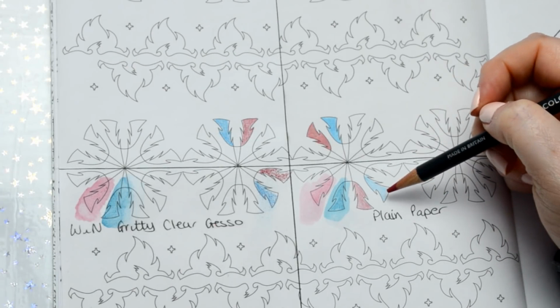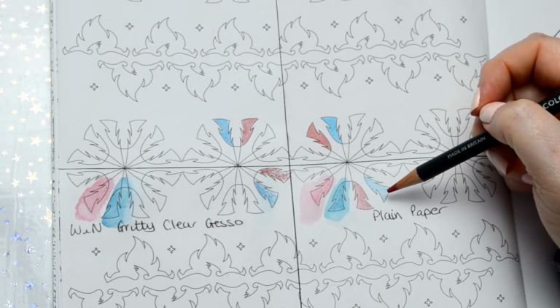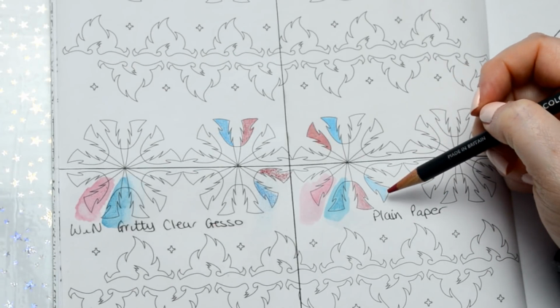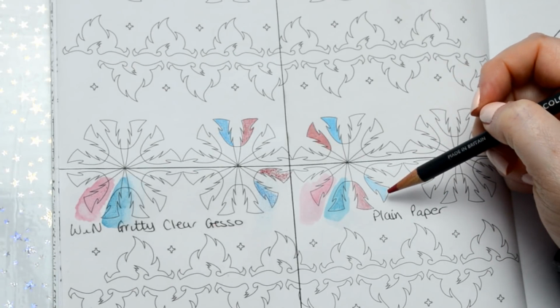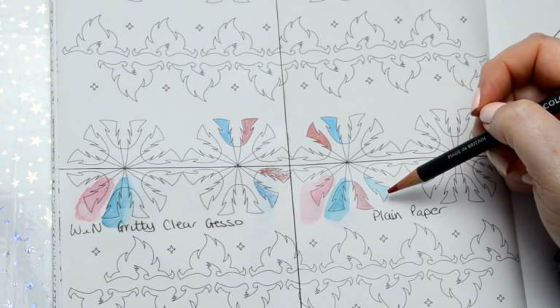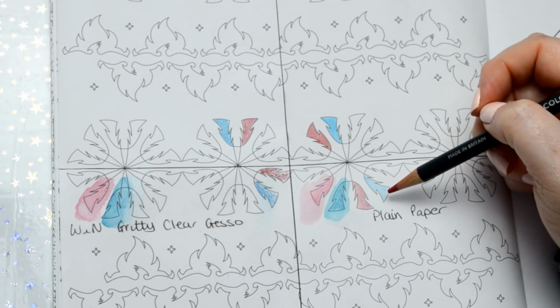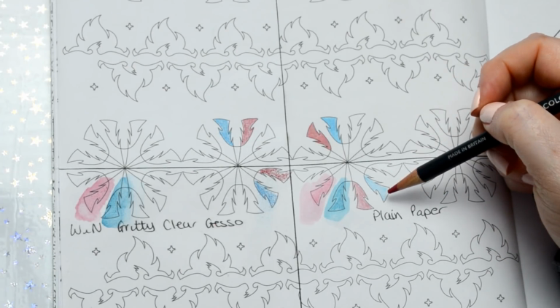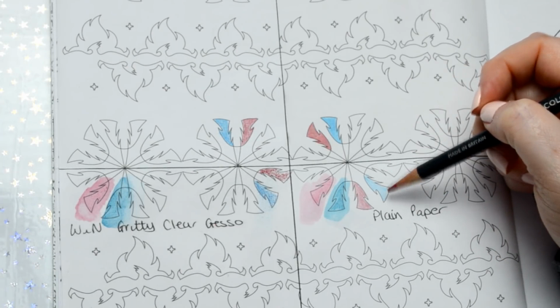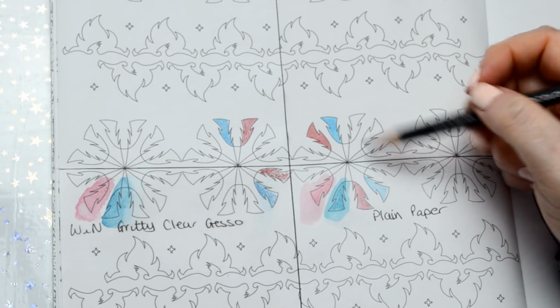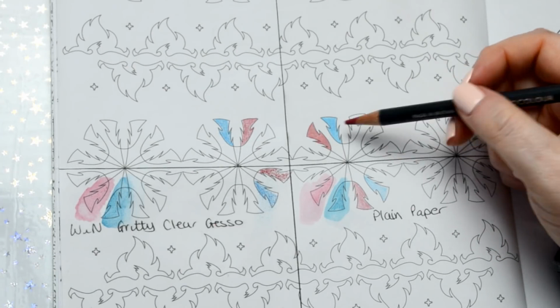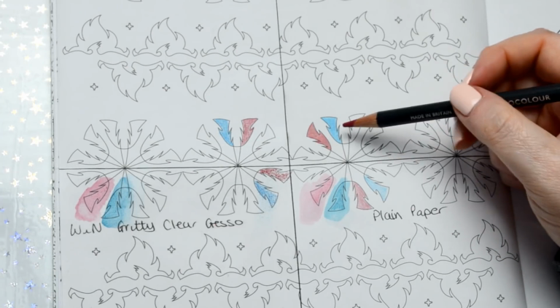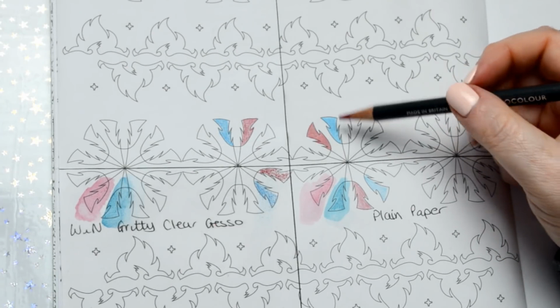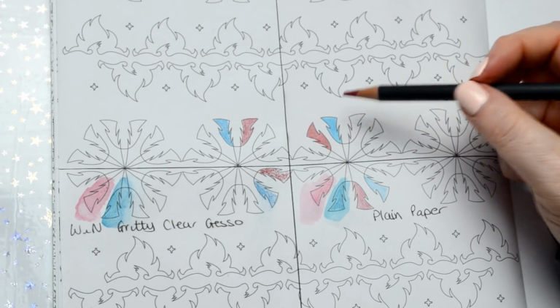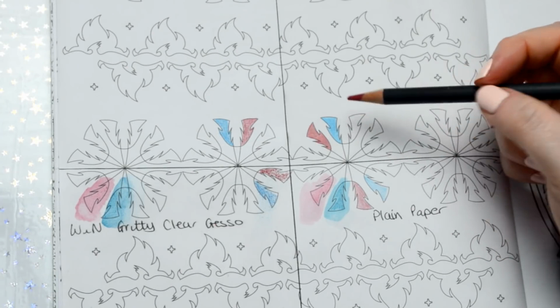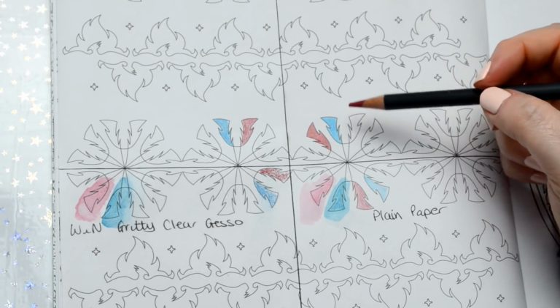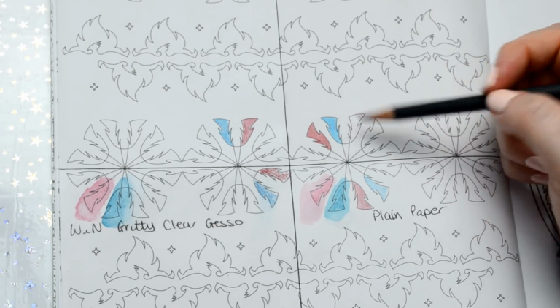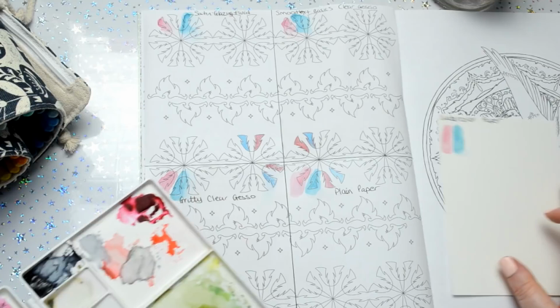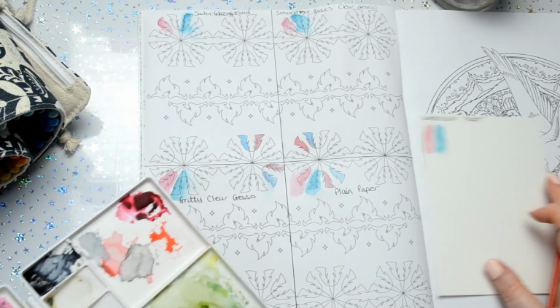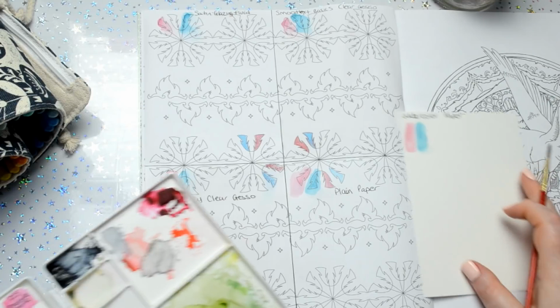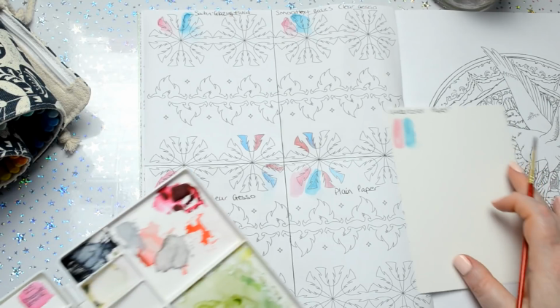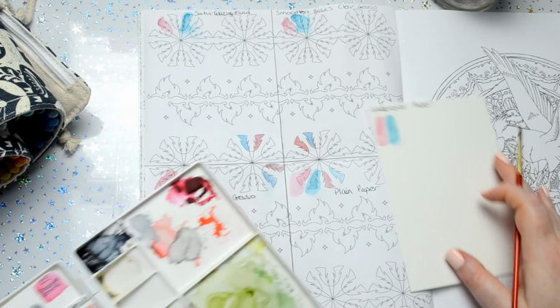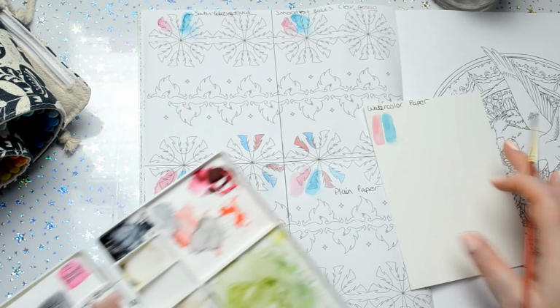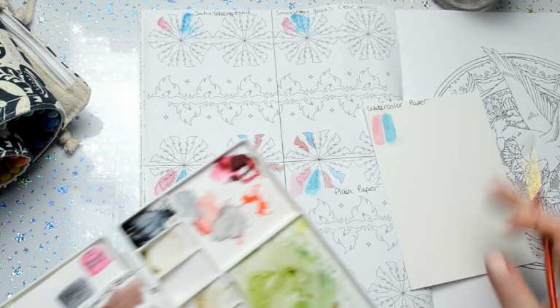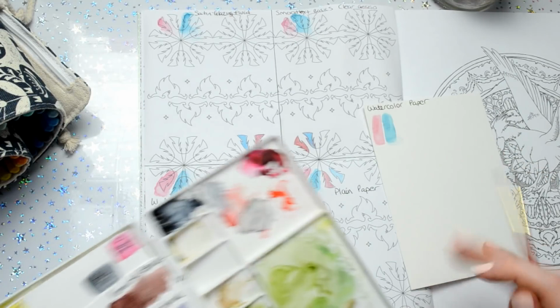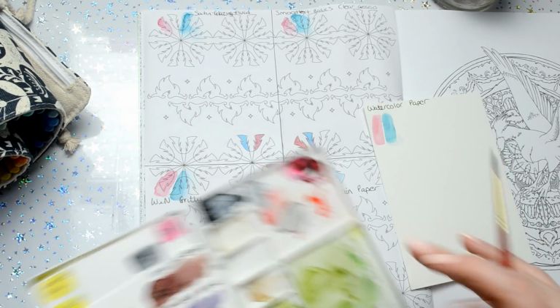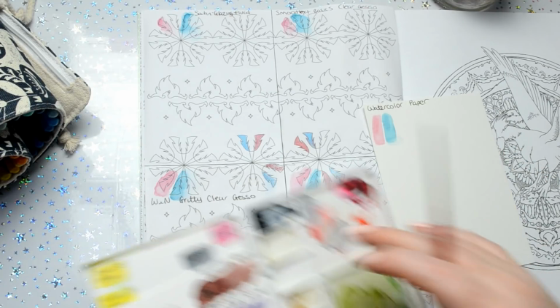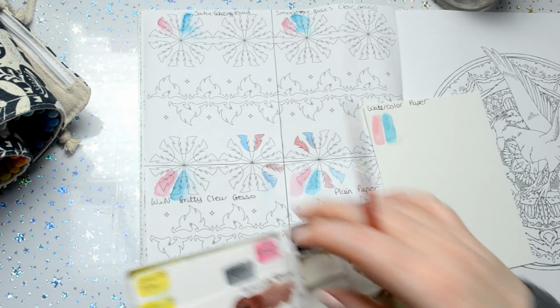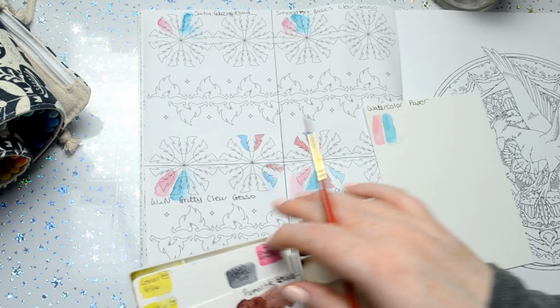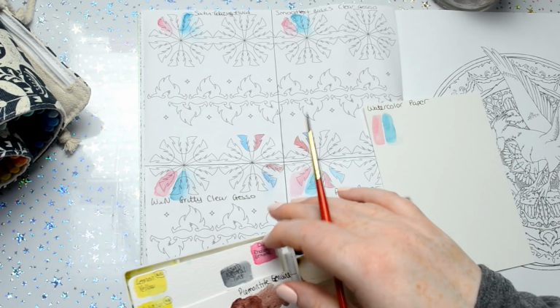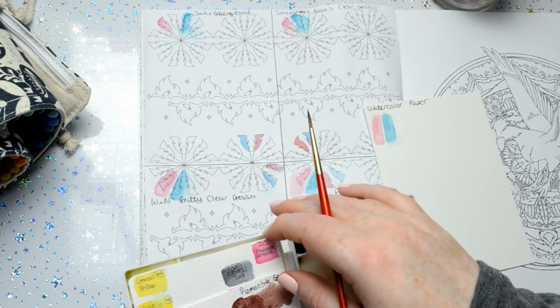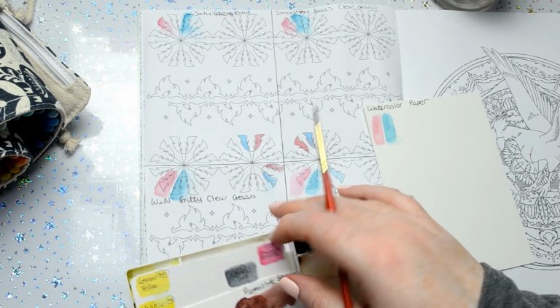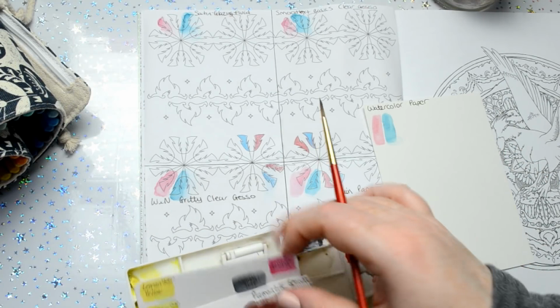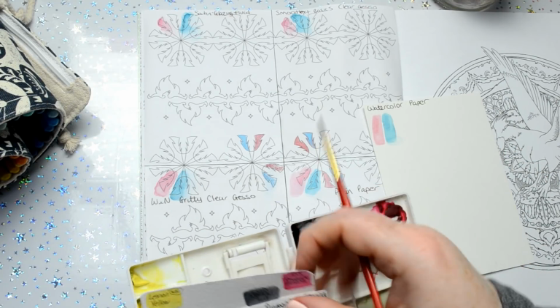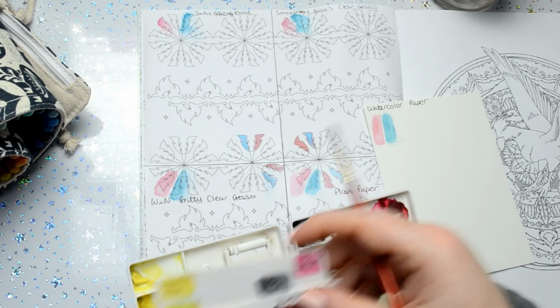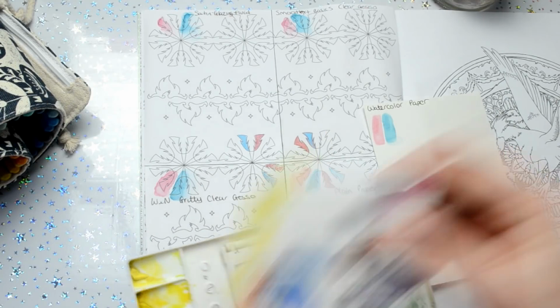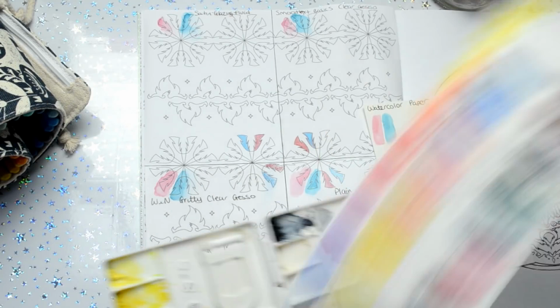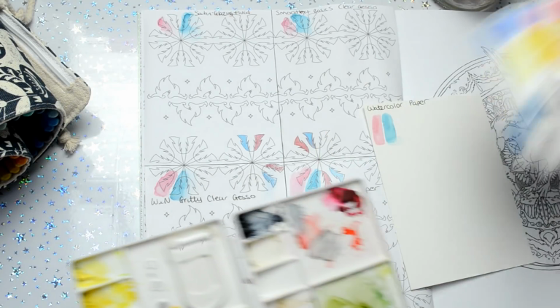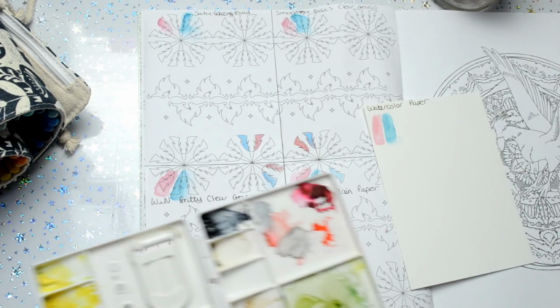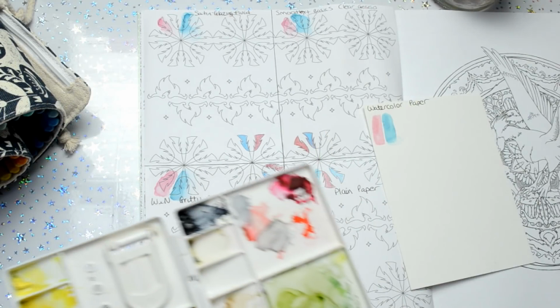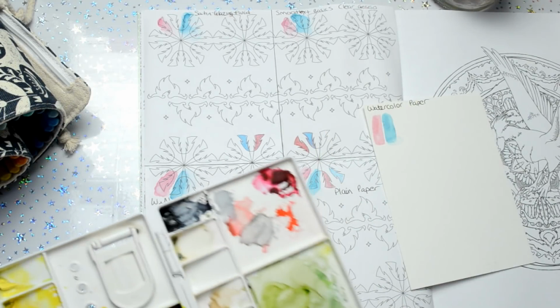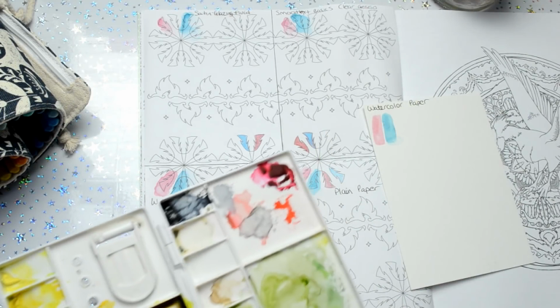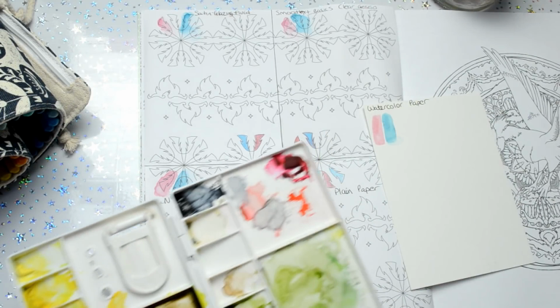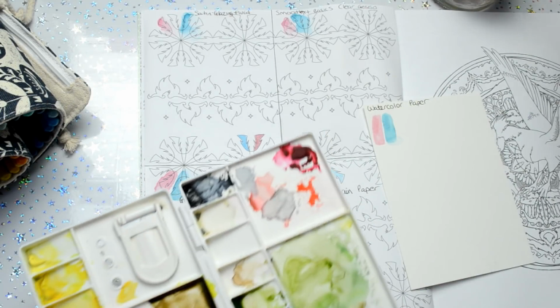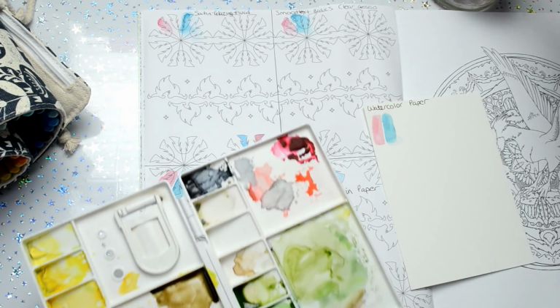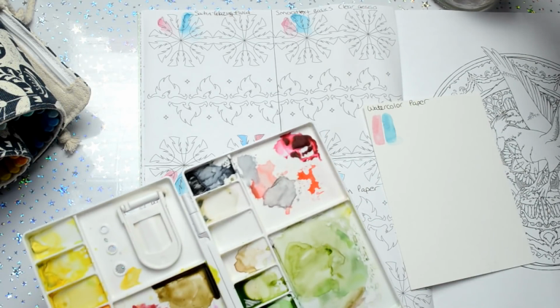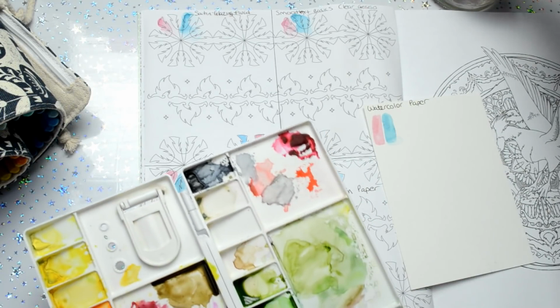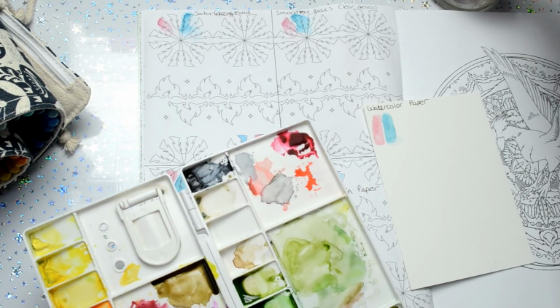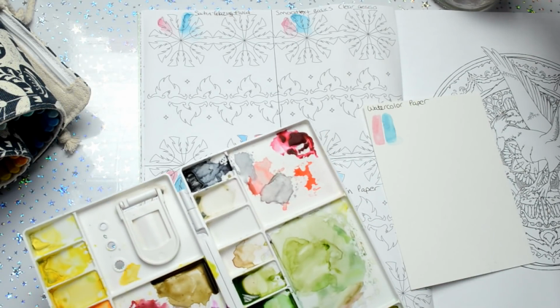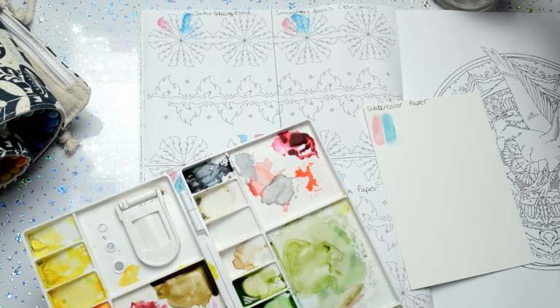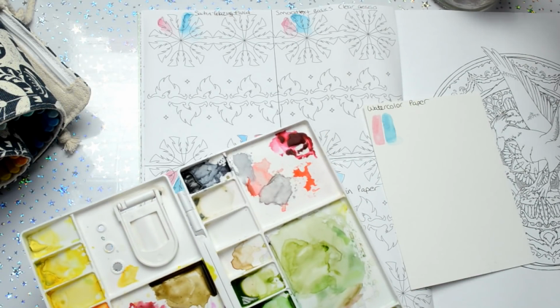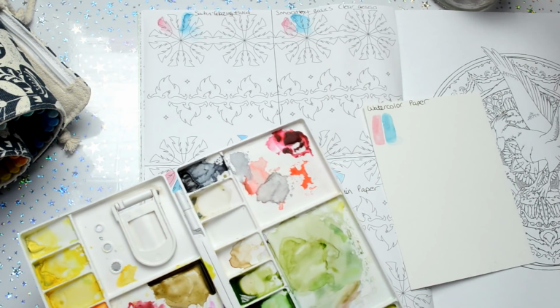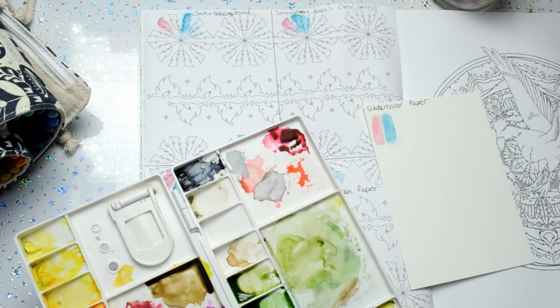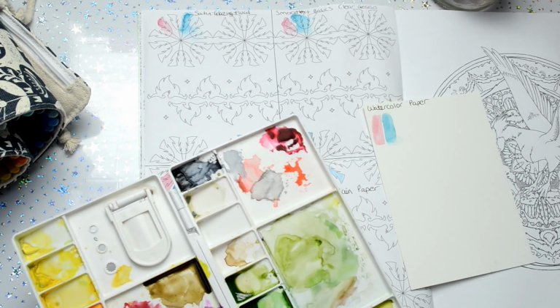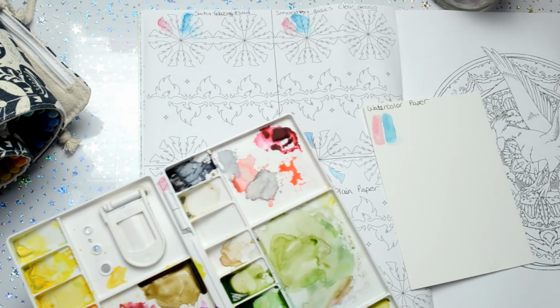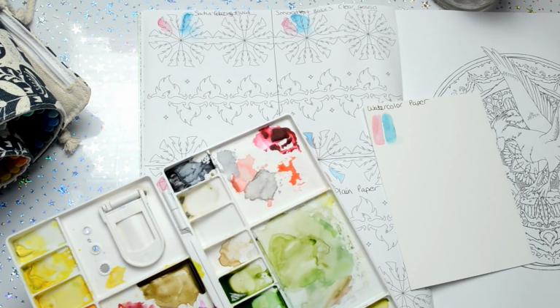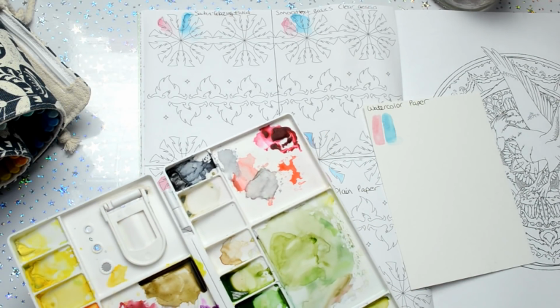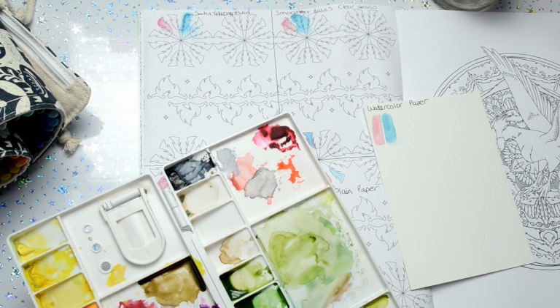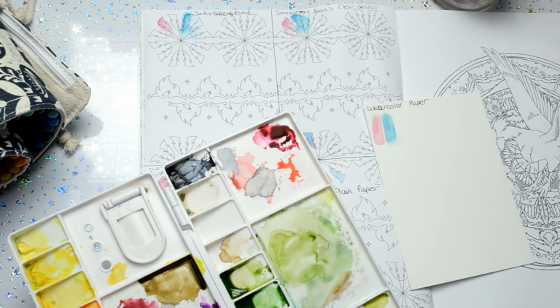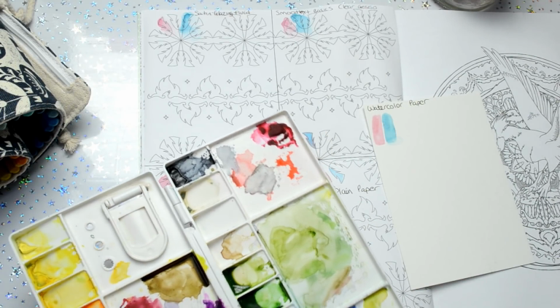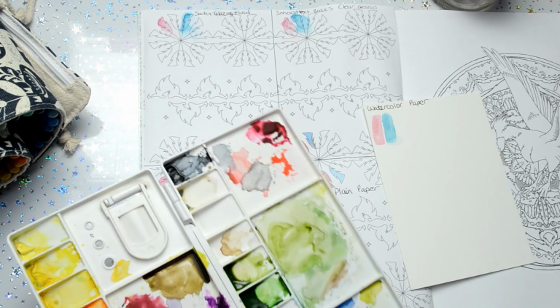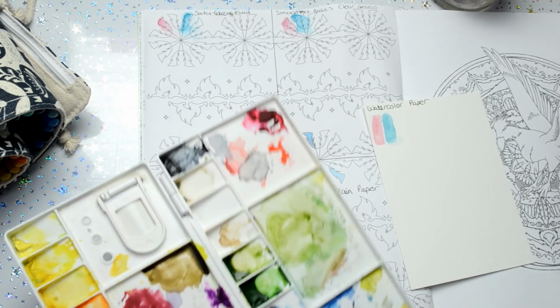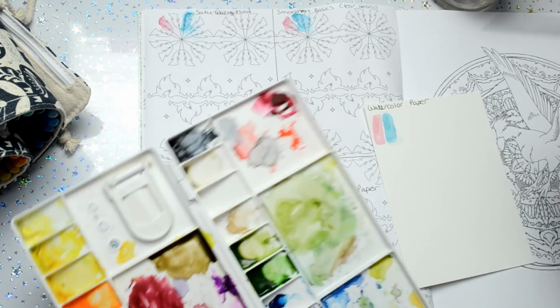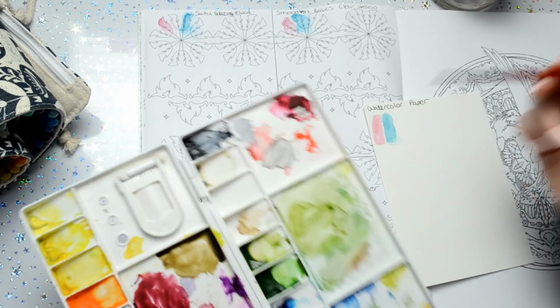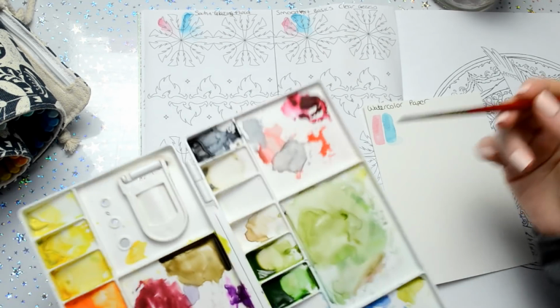Look at the depth in the colour compared to the others — and that's the plain paper. Now I'll try some watercolour paint on the five different surfaces.